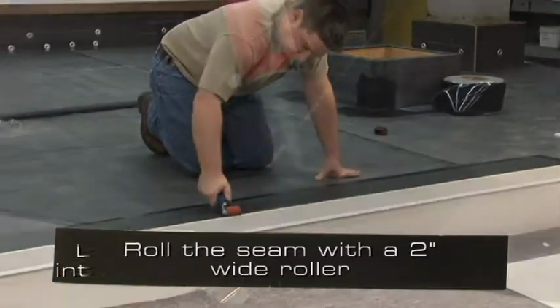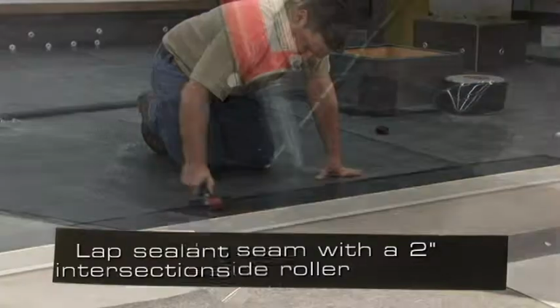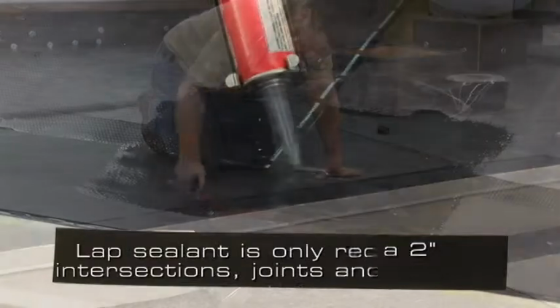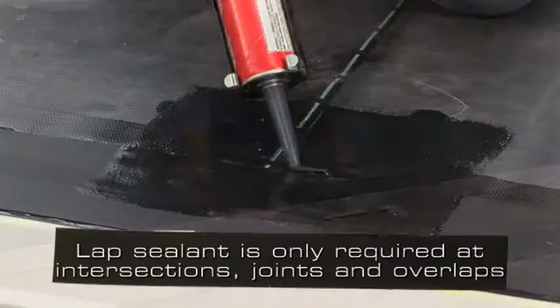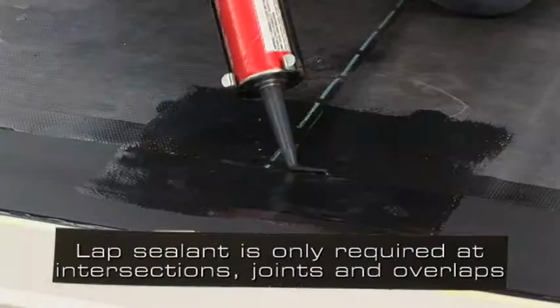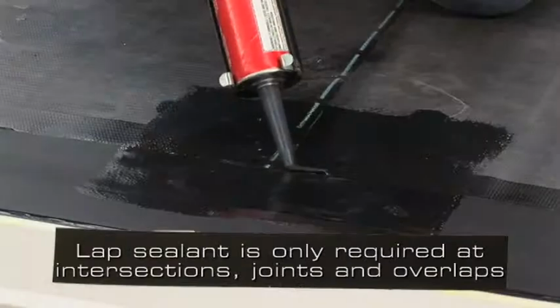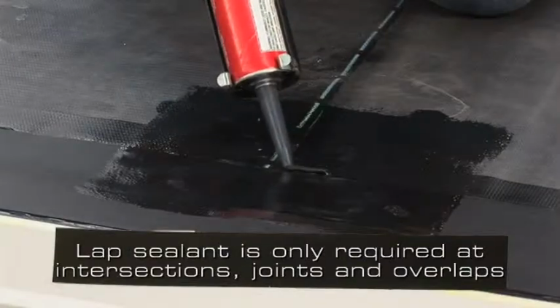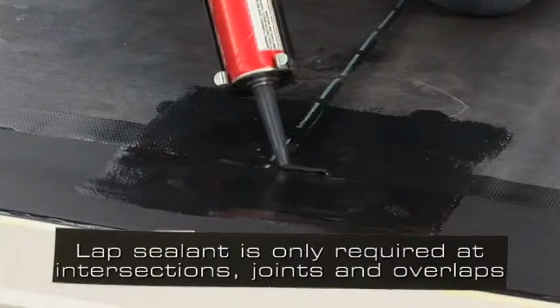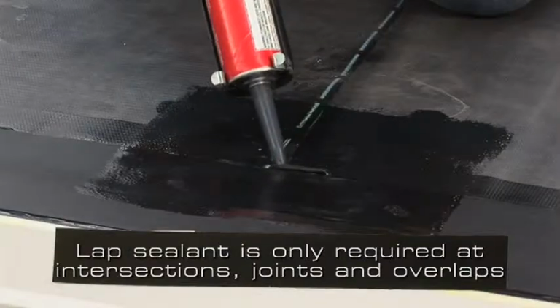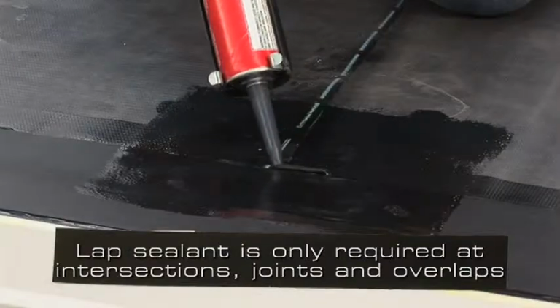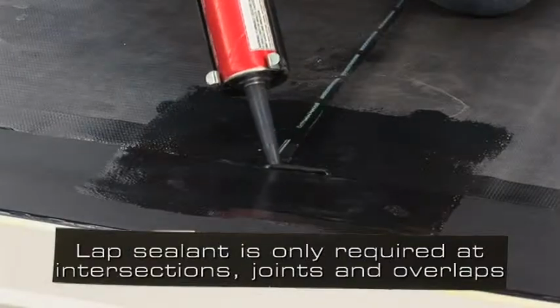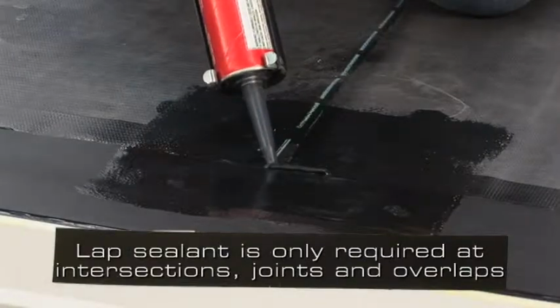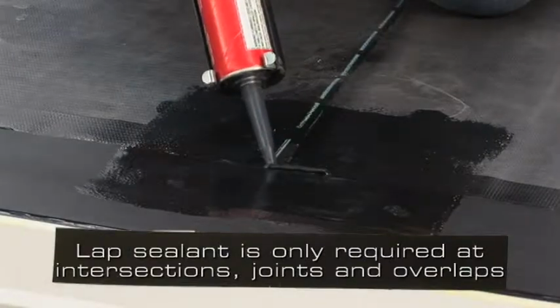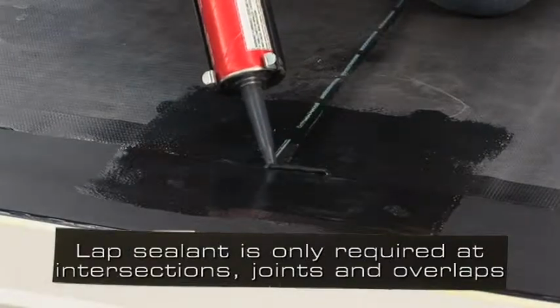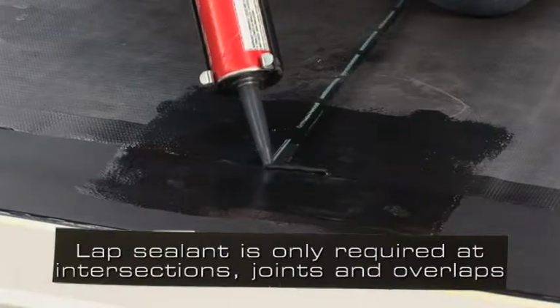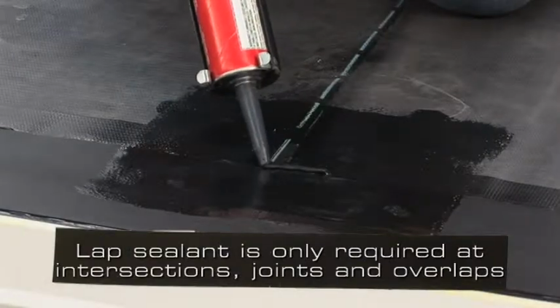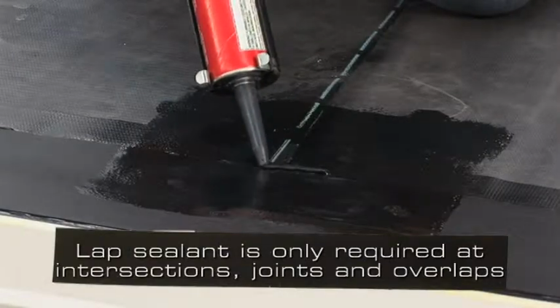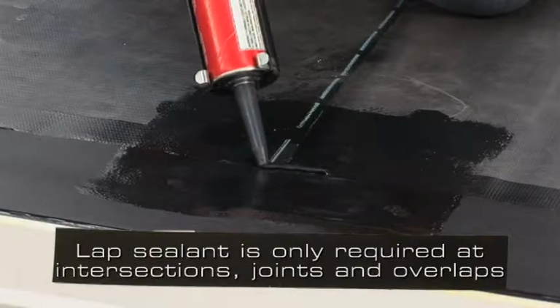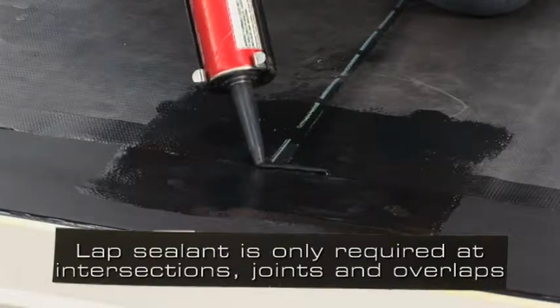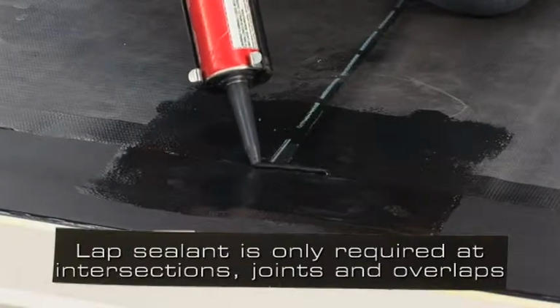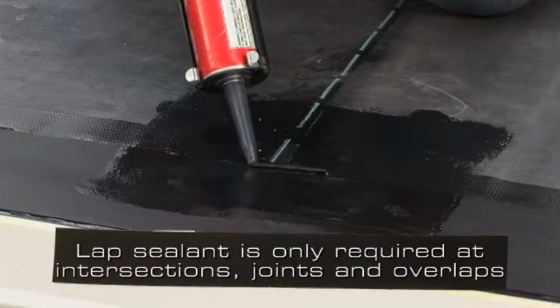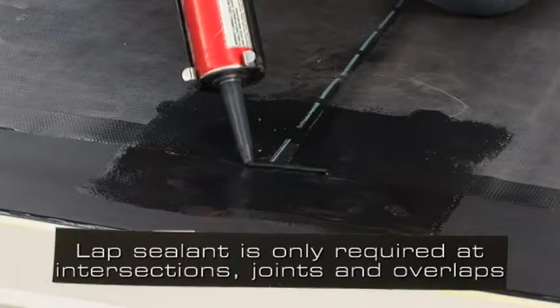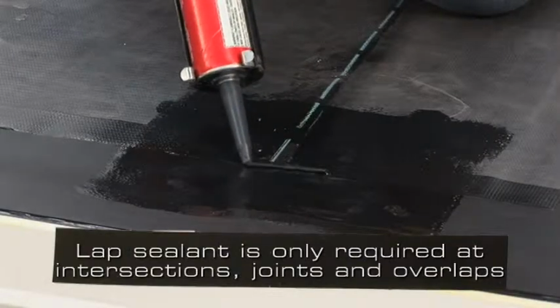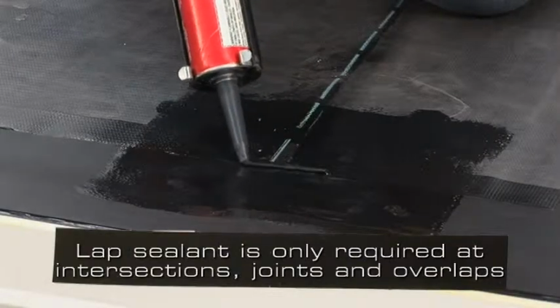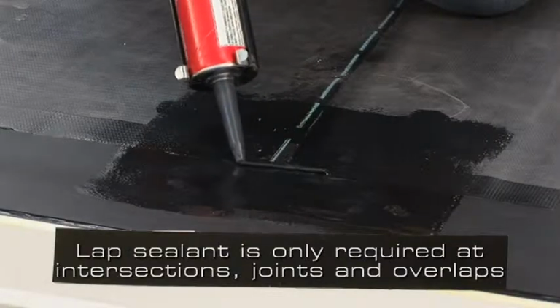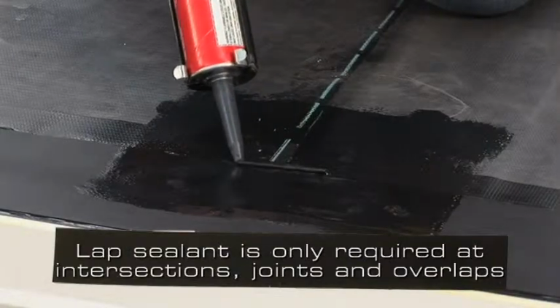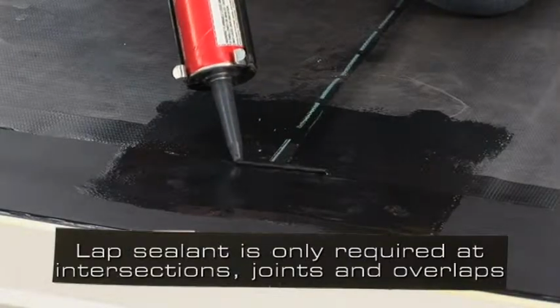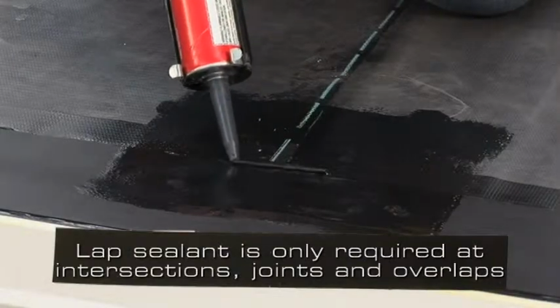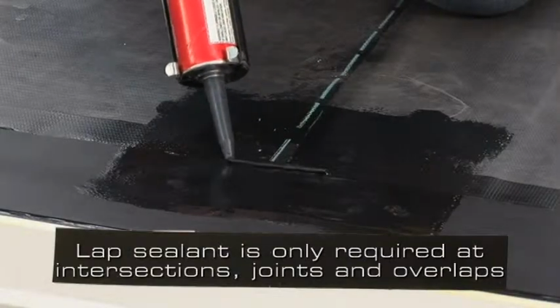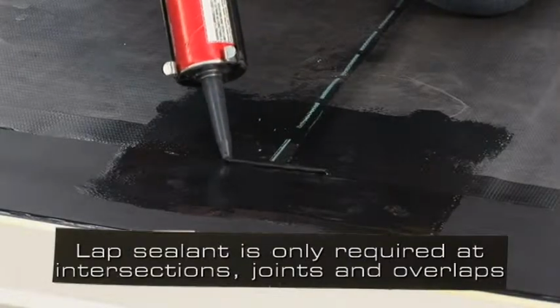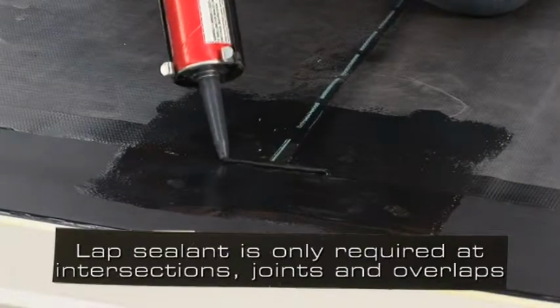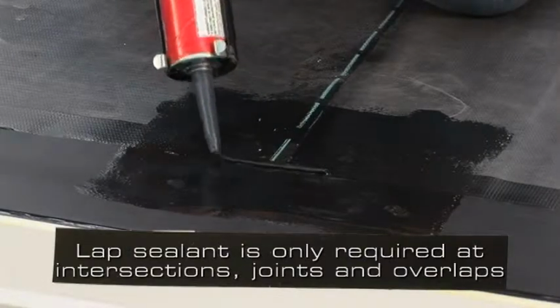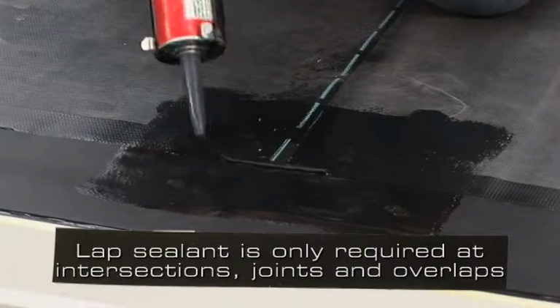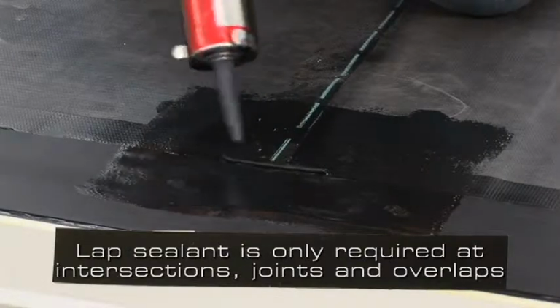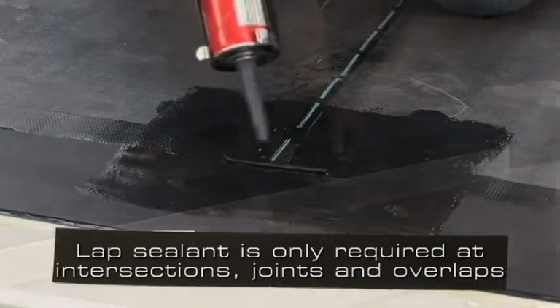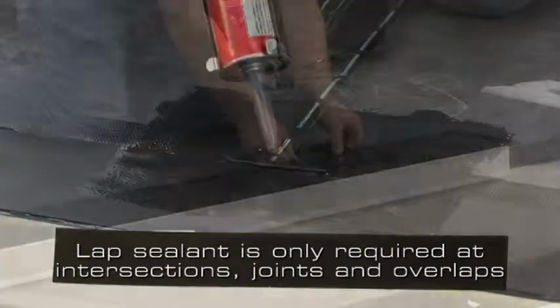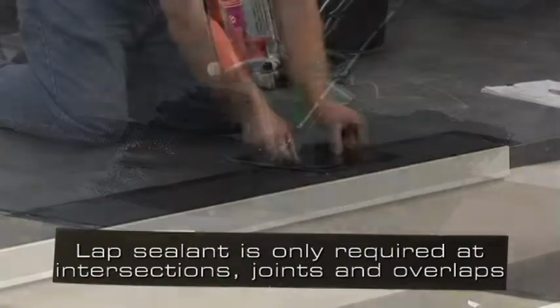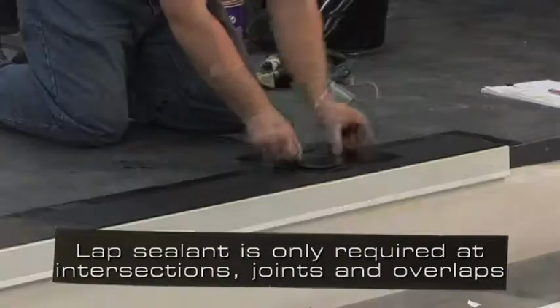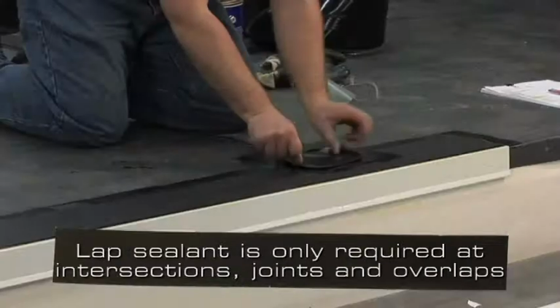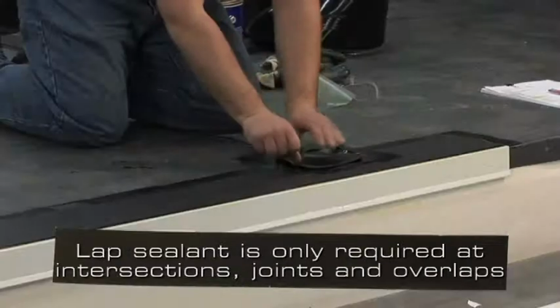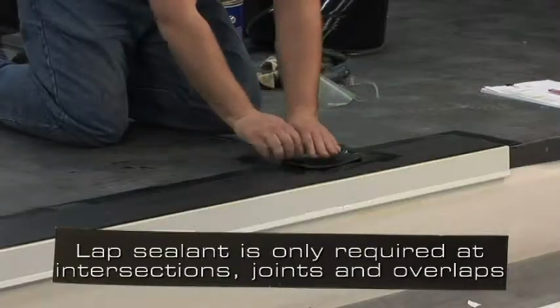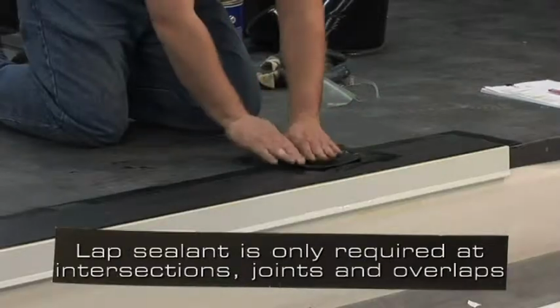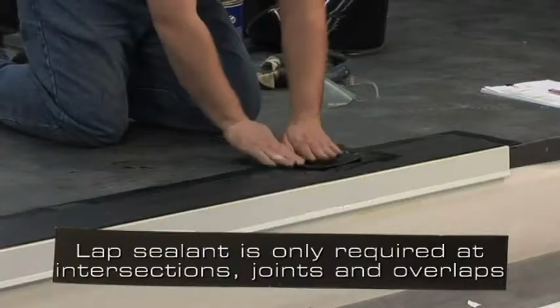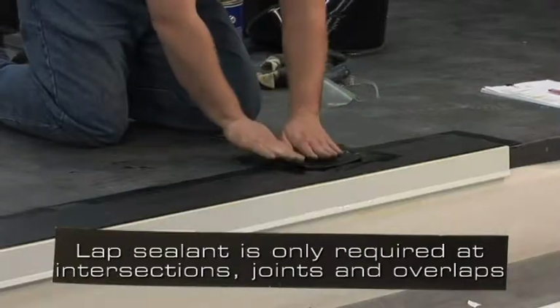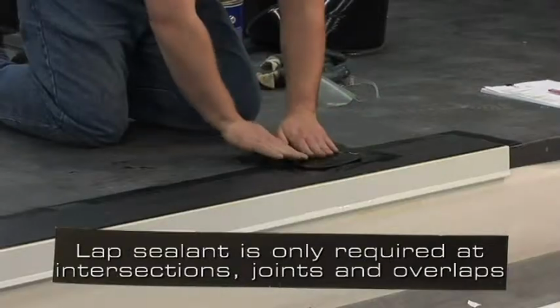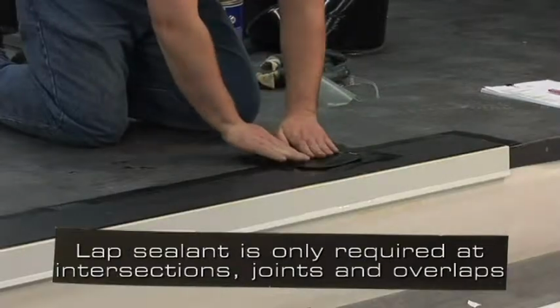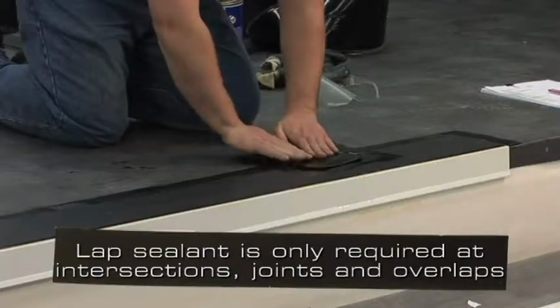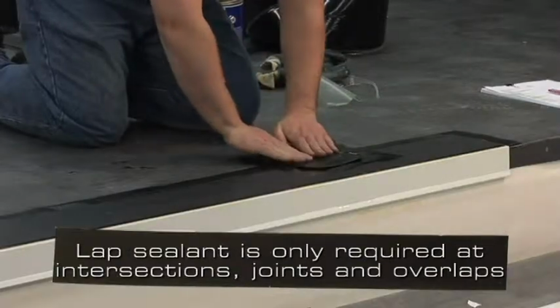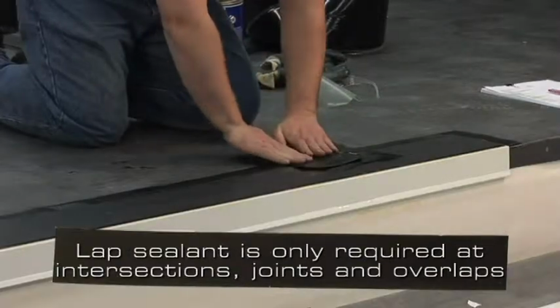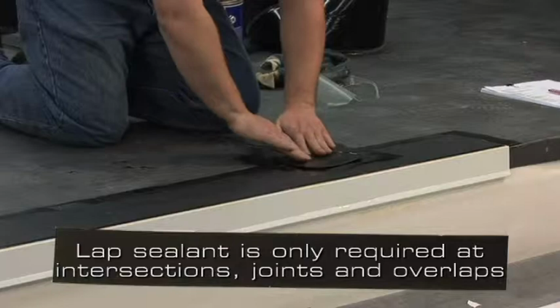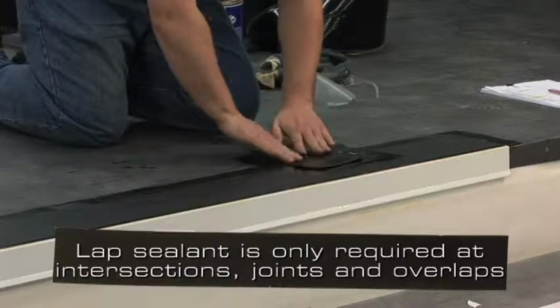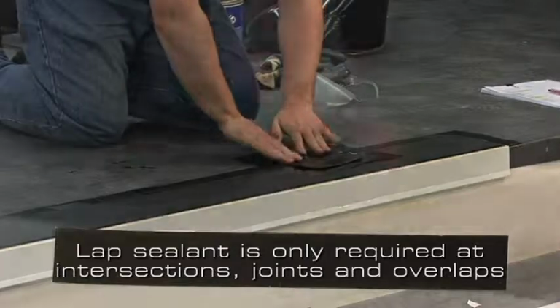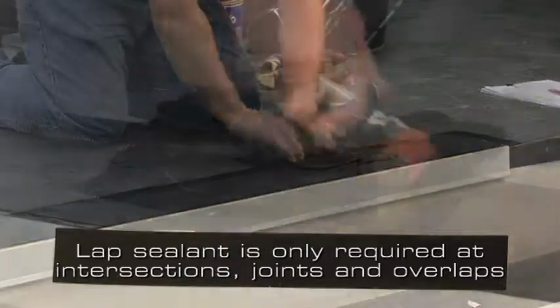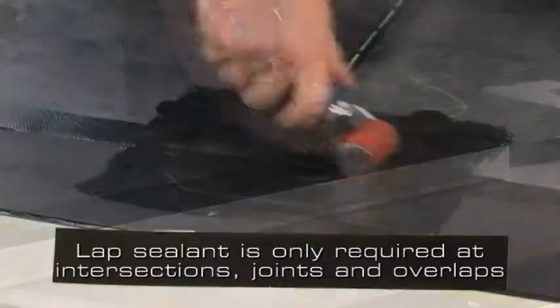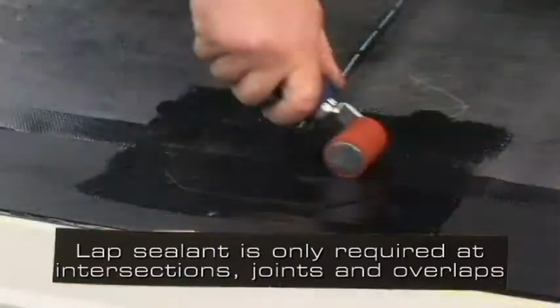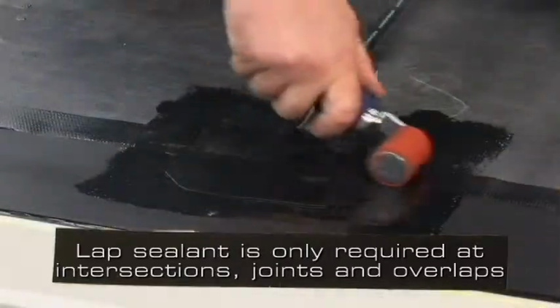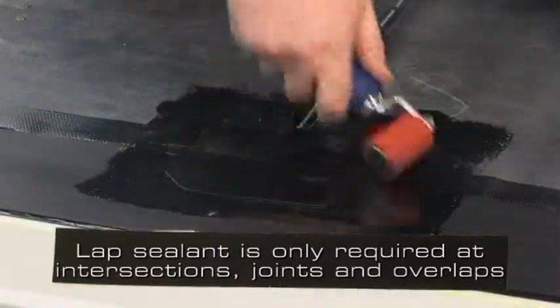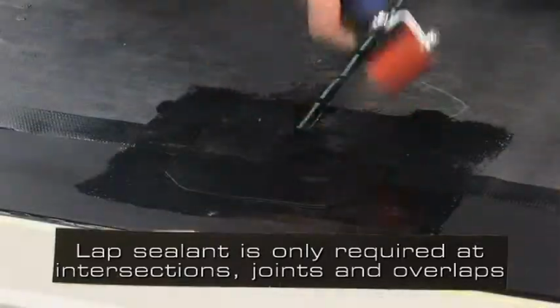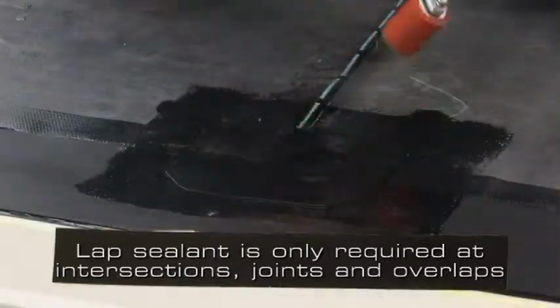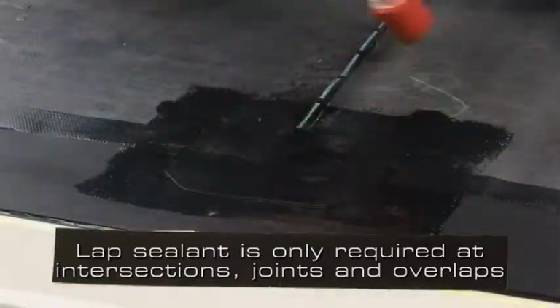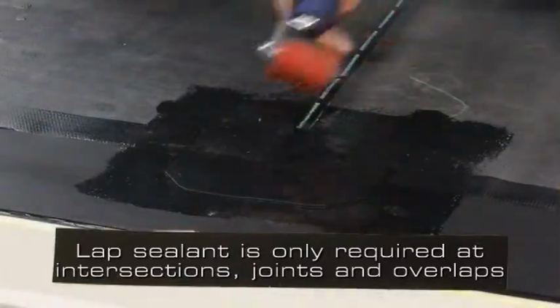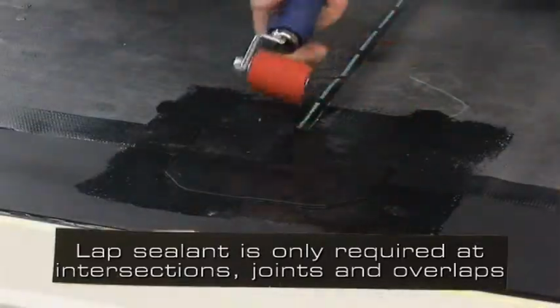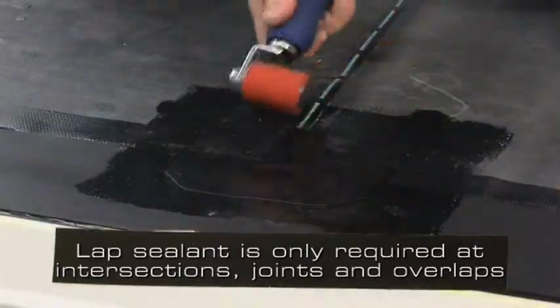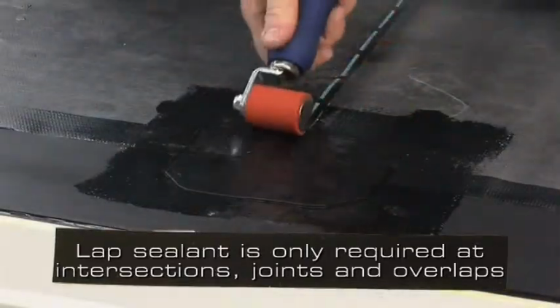Lap sealant is only required at seam intersections beneath T-joints, metal joints, and flashing overlaps.